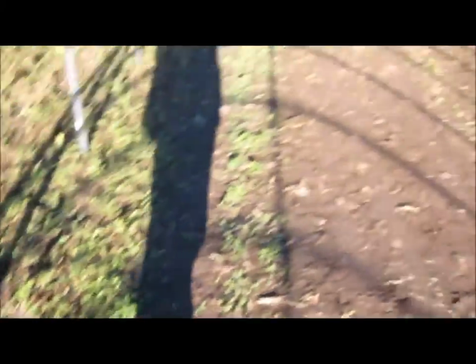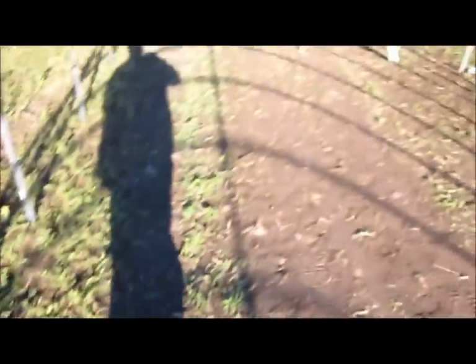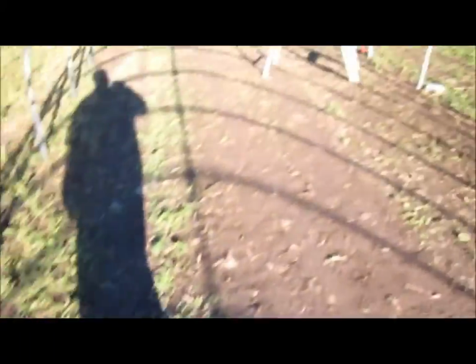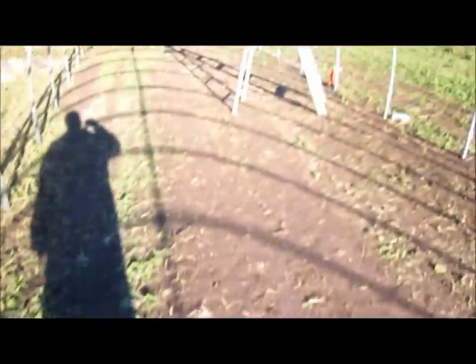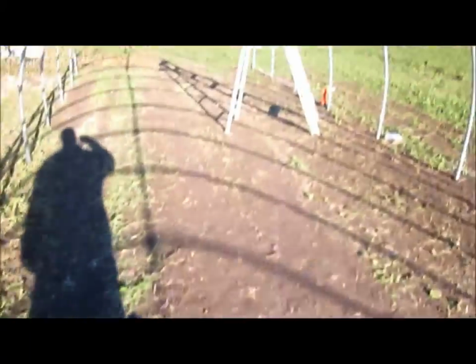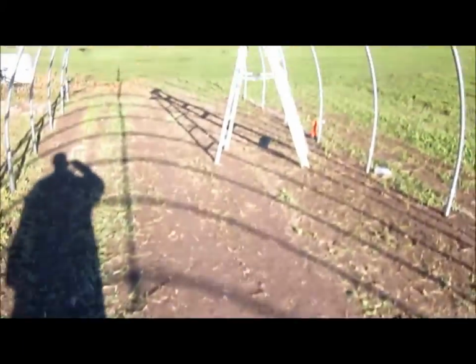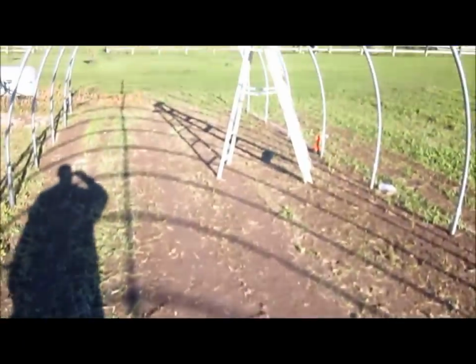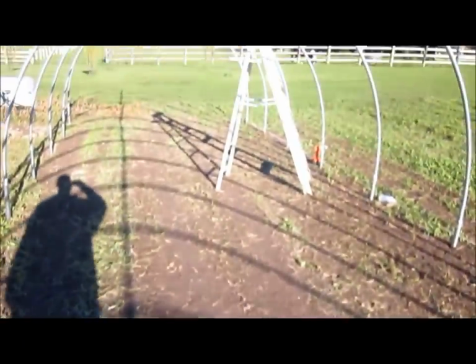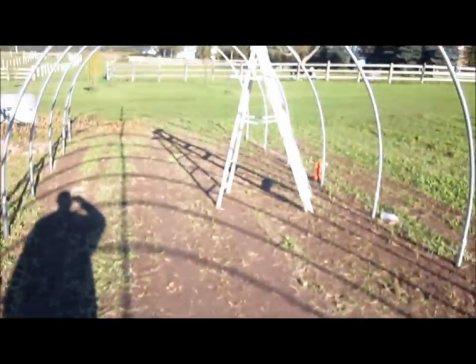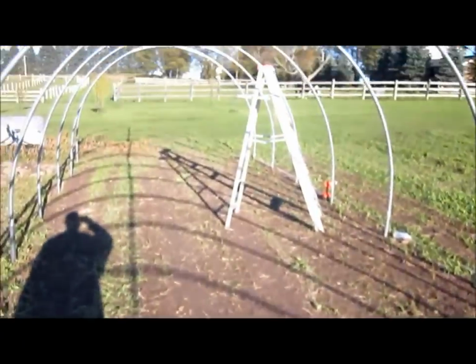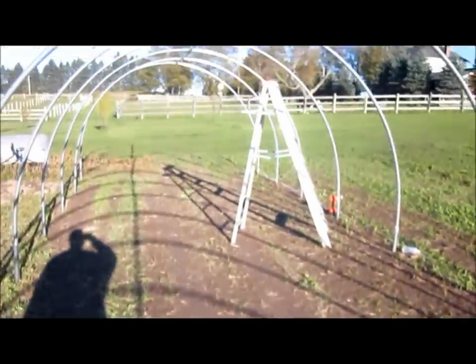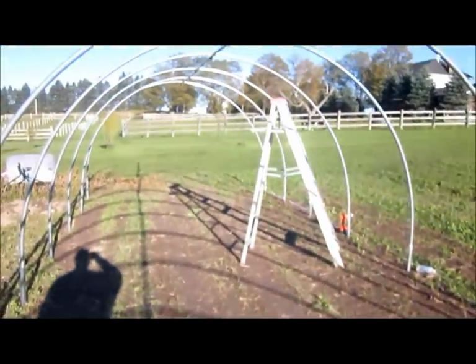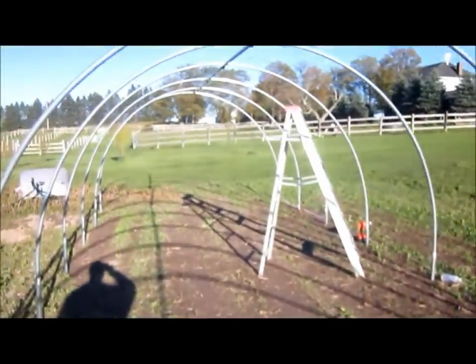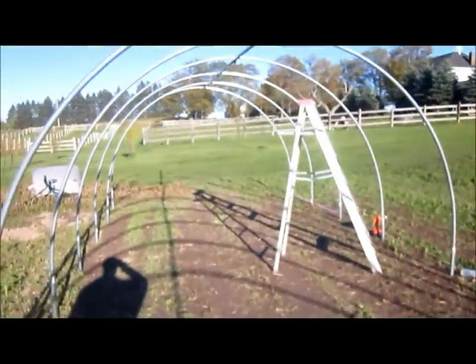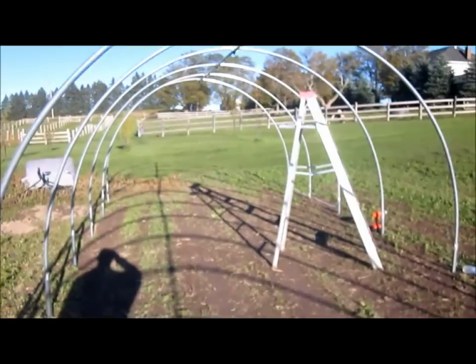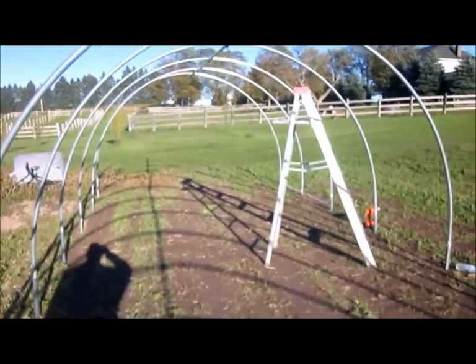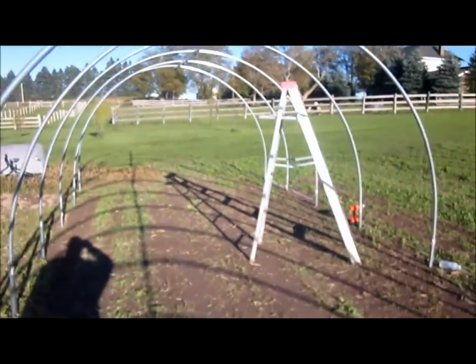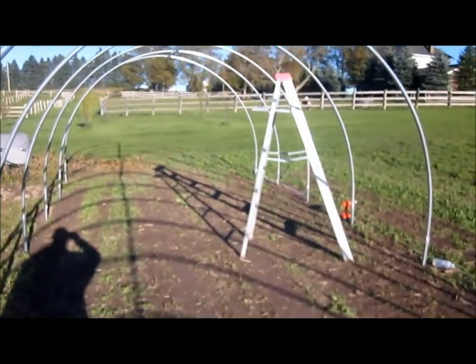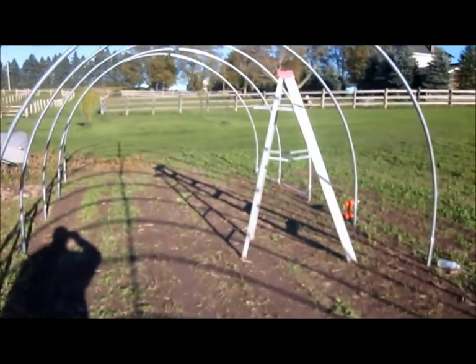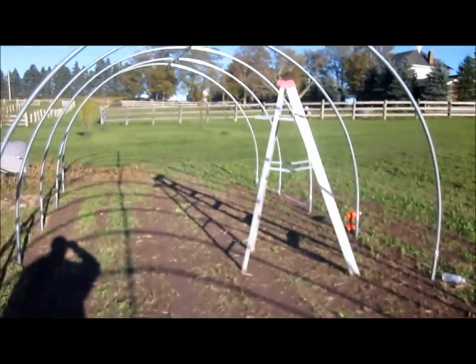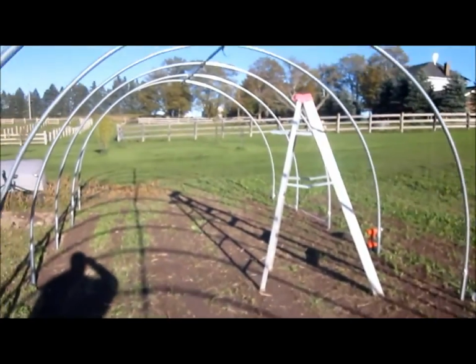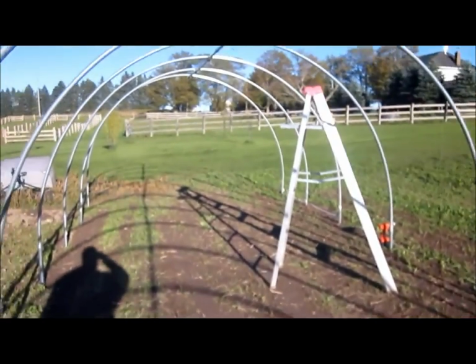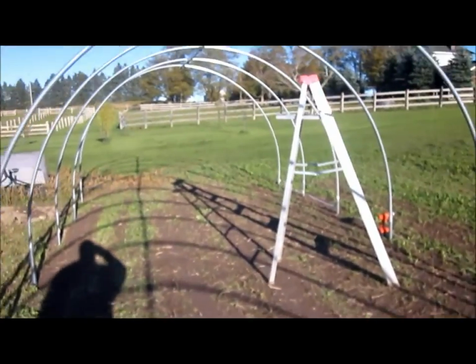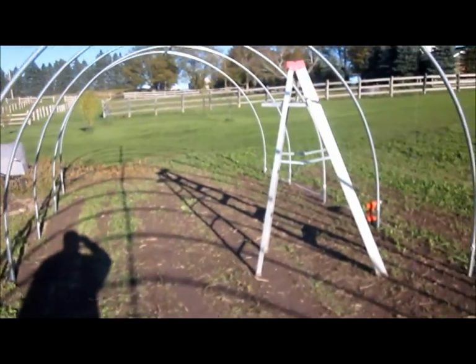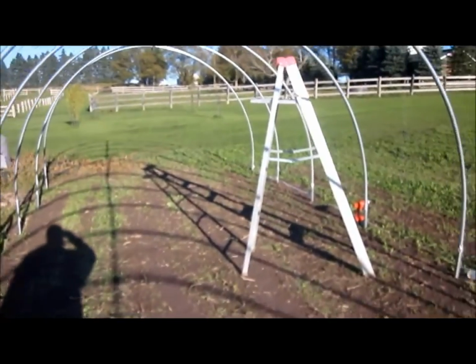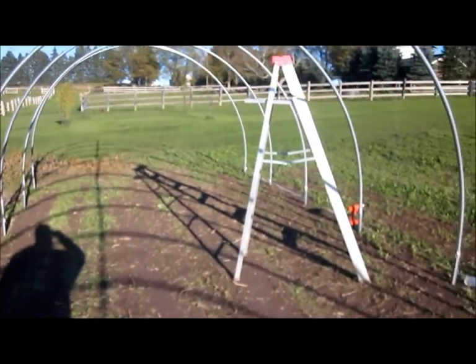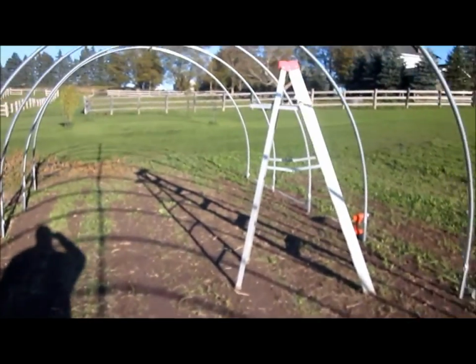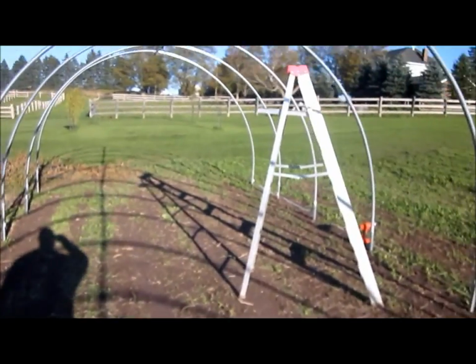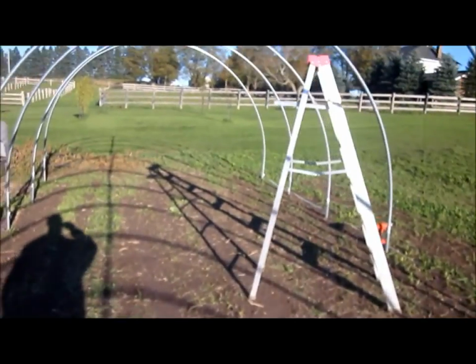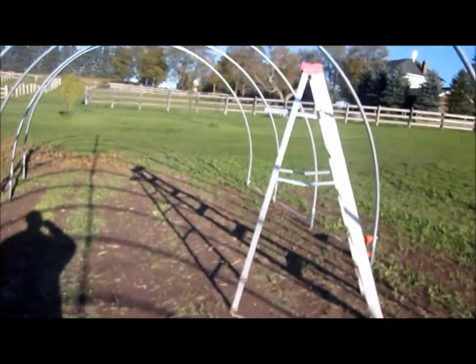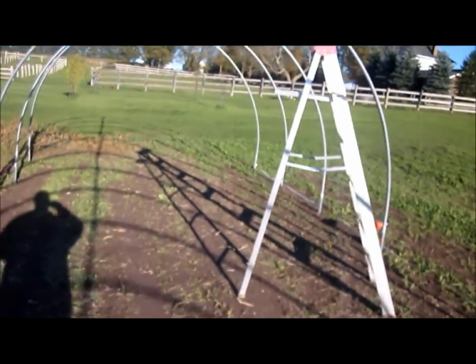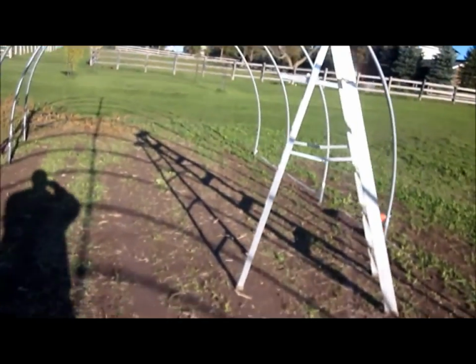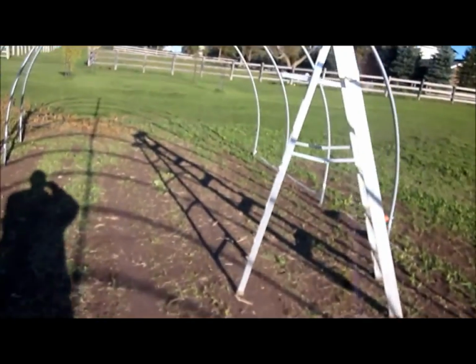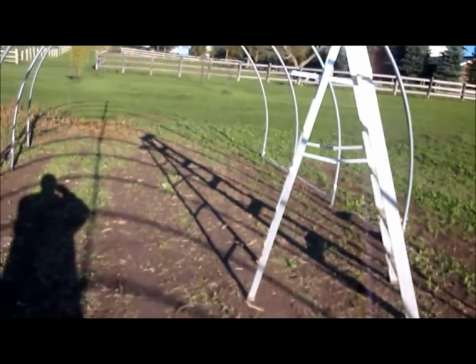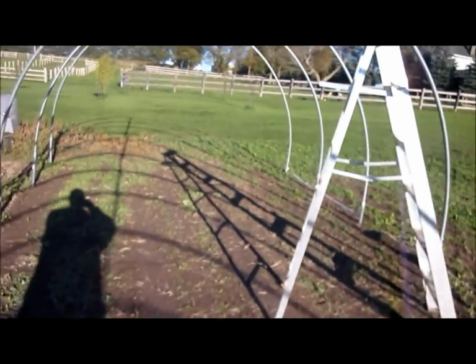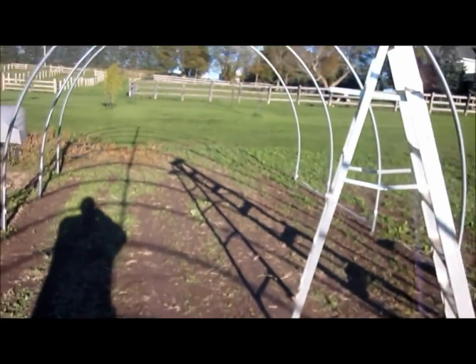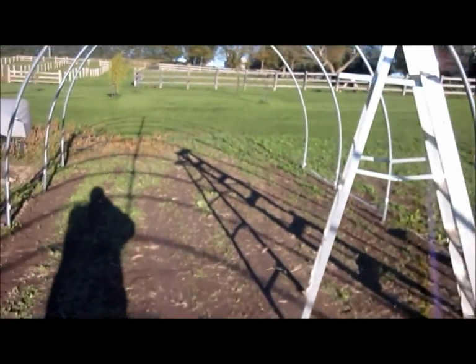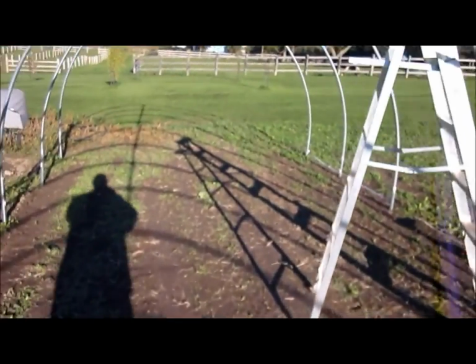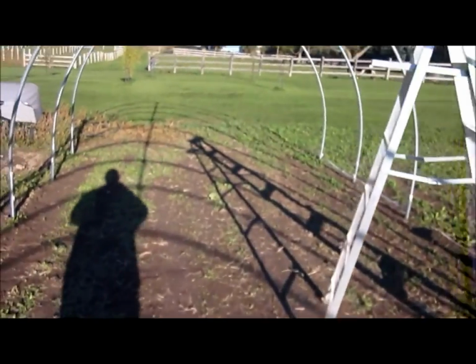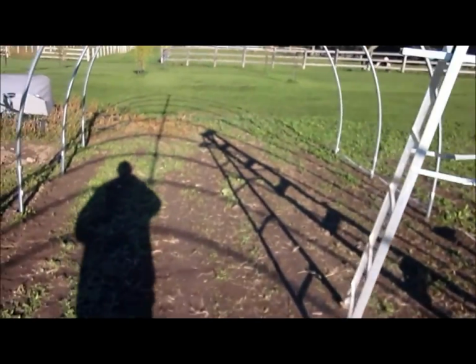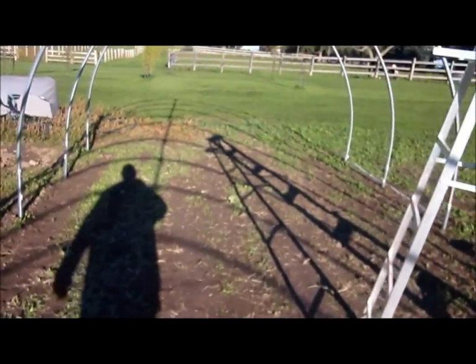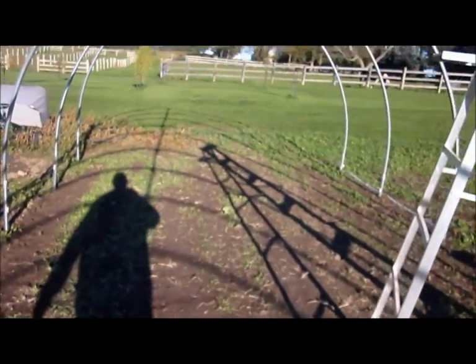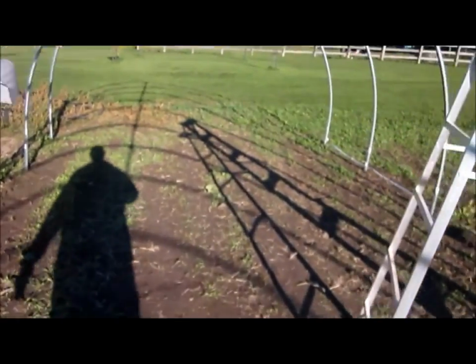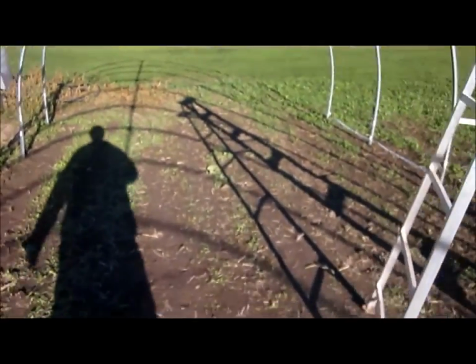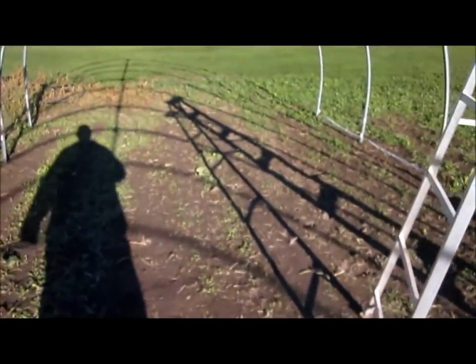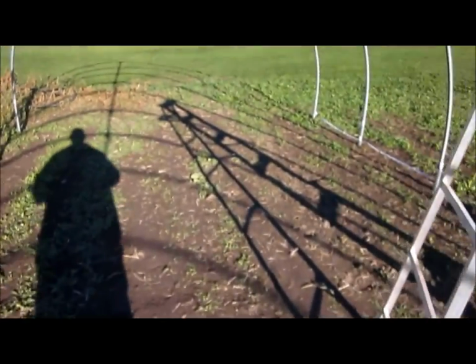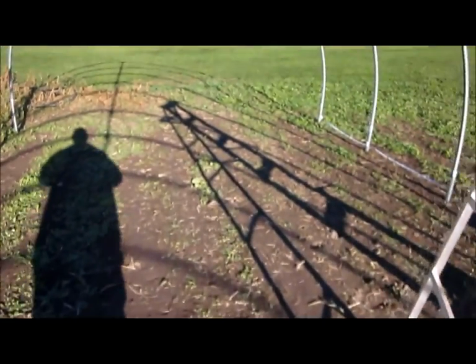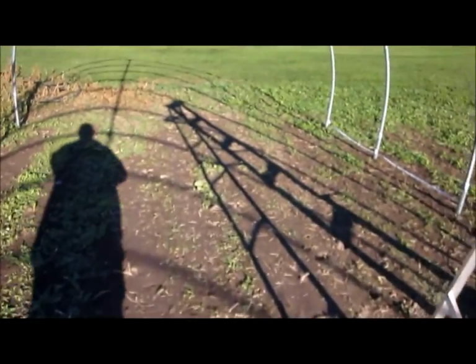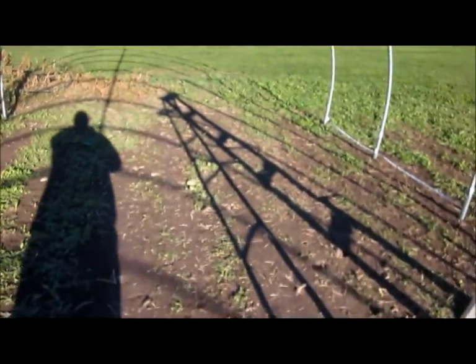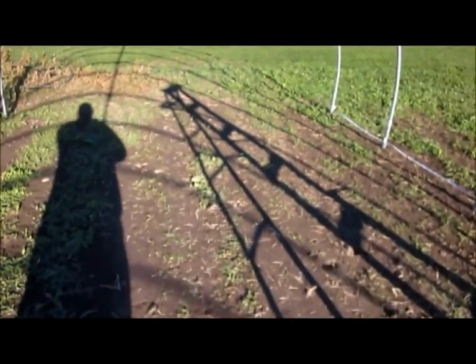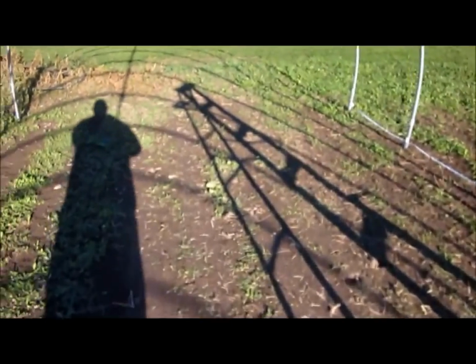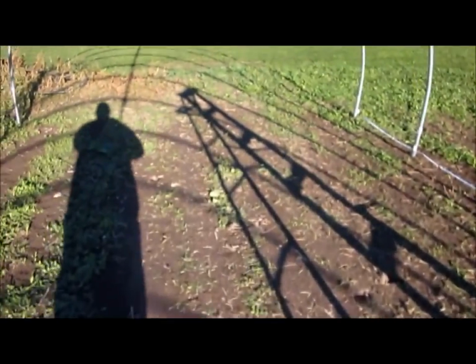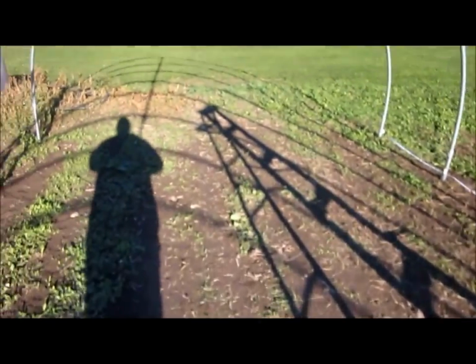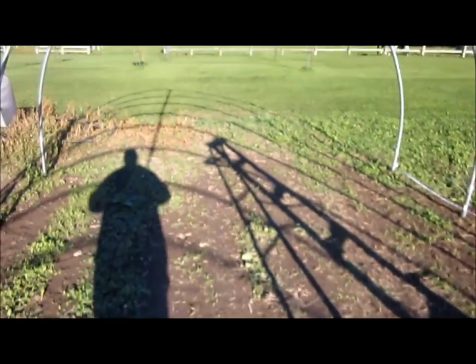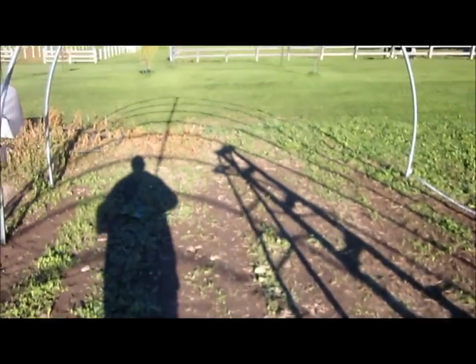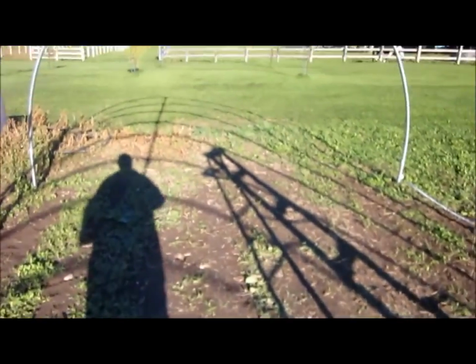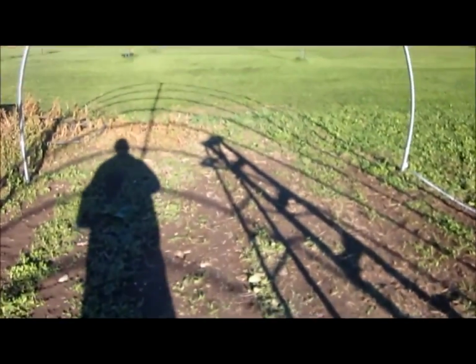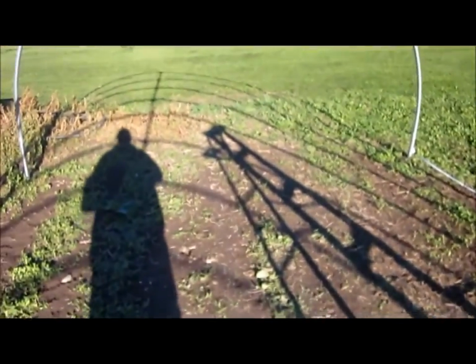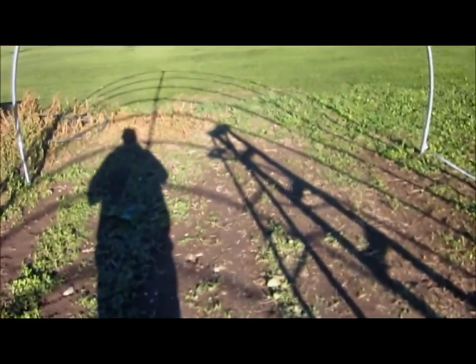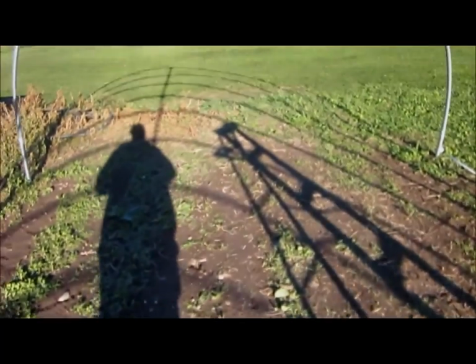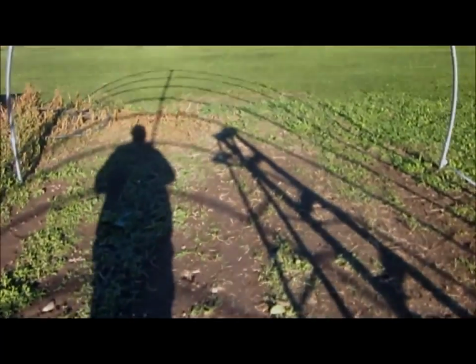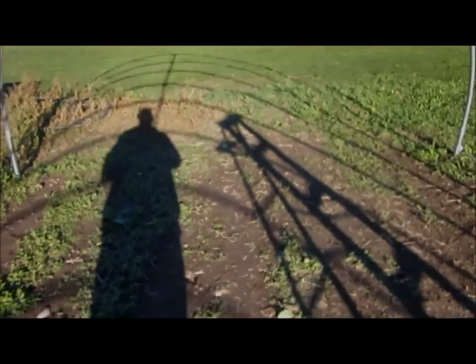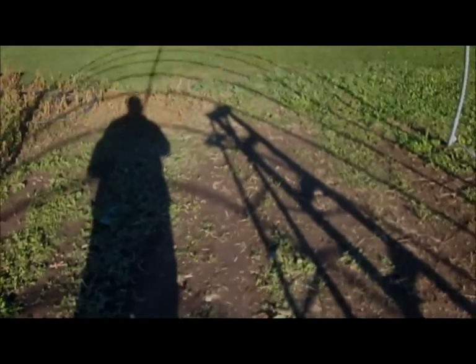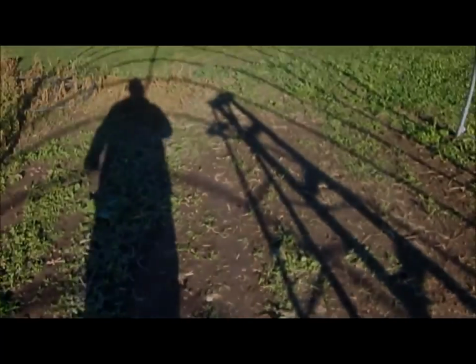So anyway, that's the overview — I guess you would call it part one of the greenhouse. Again, it's 12 foot by 80 foot.